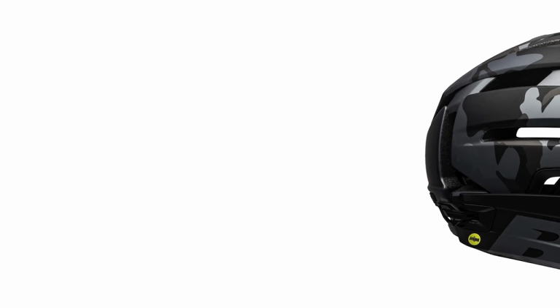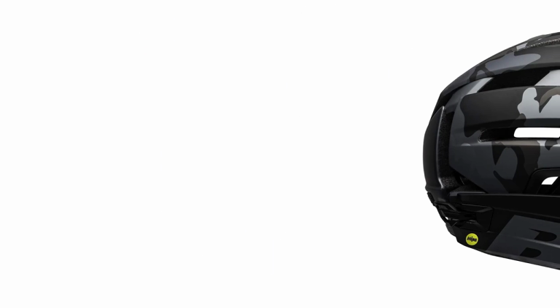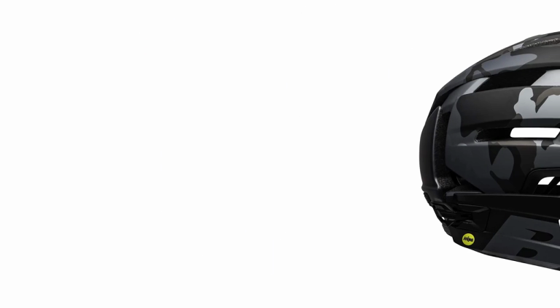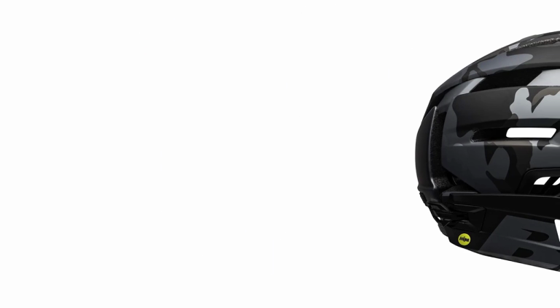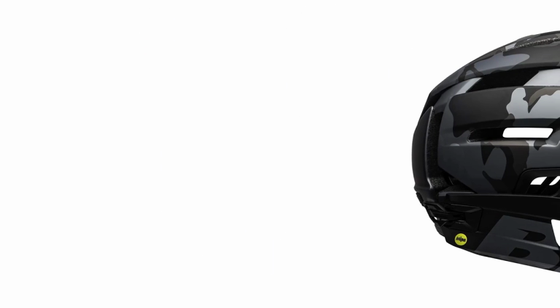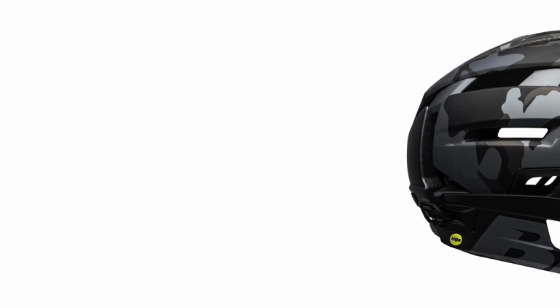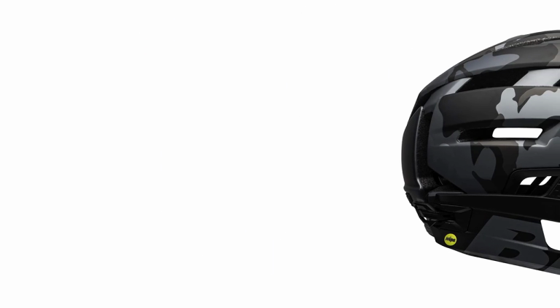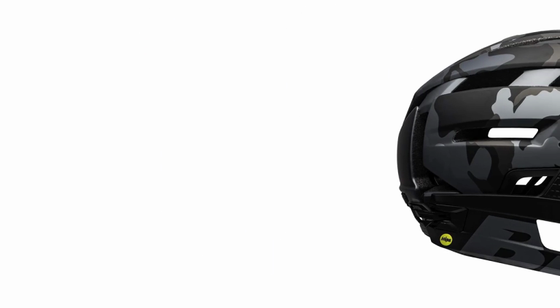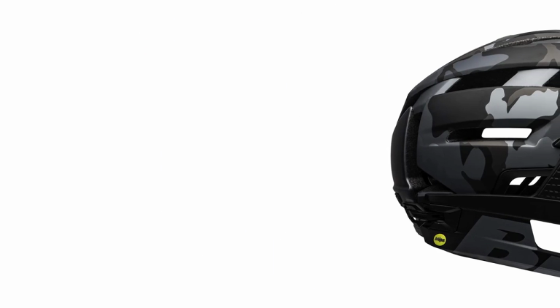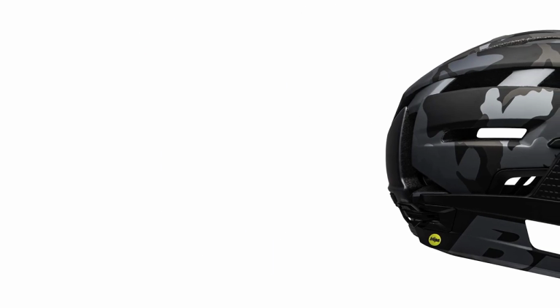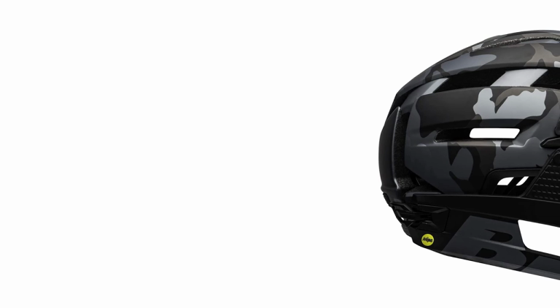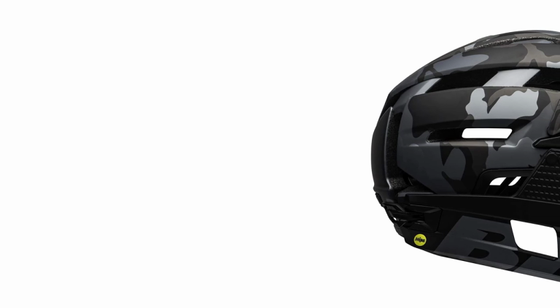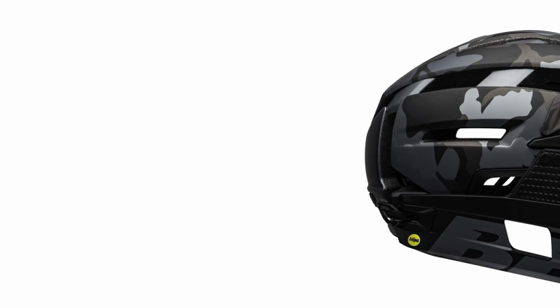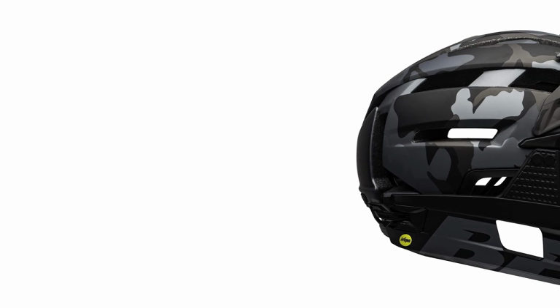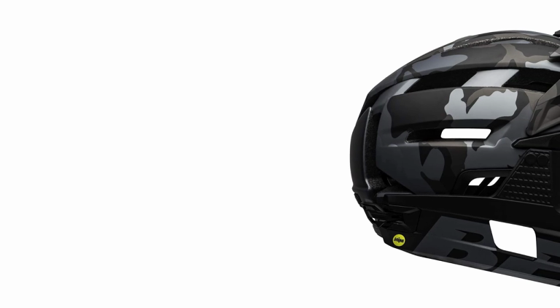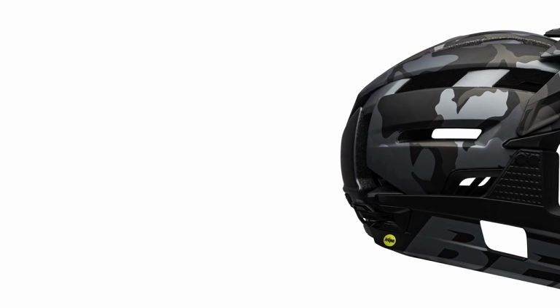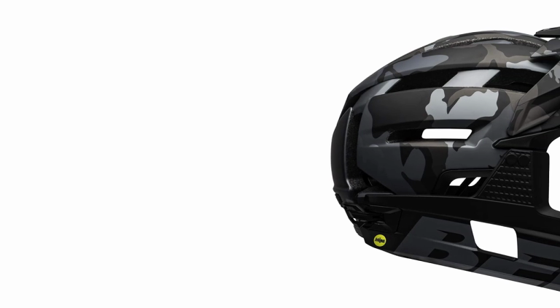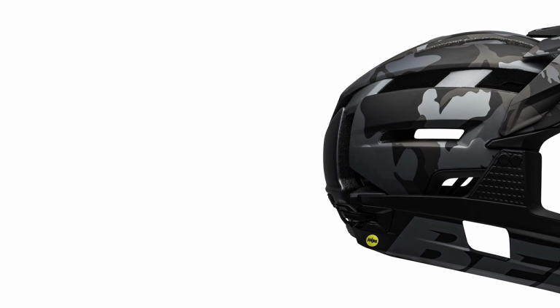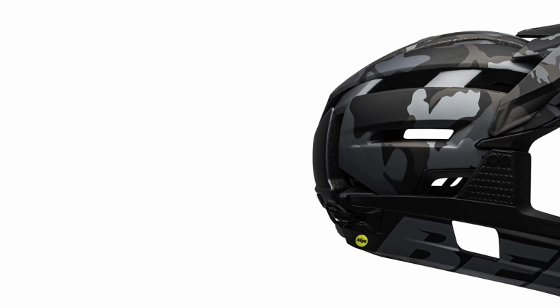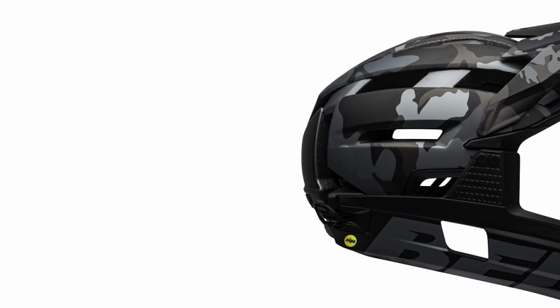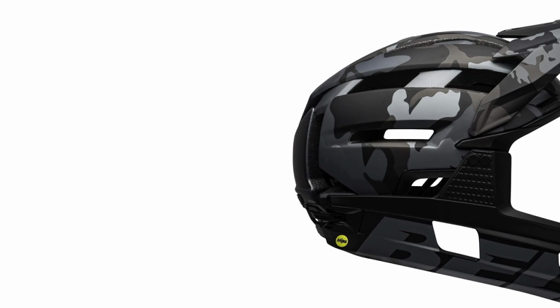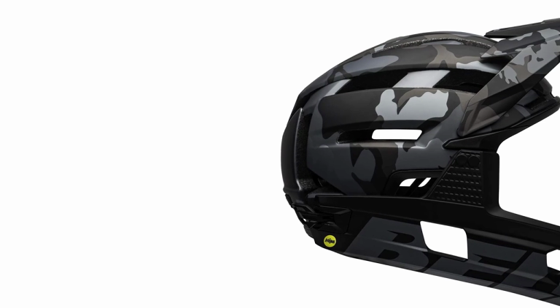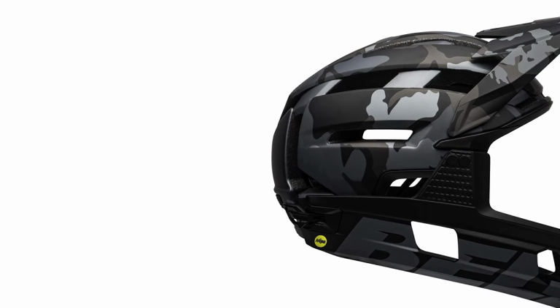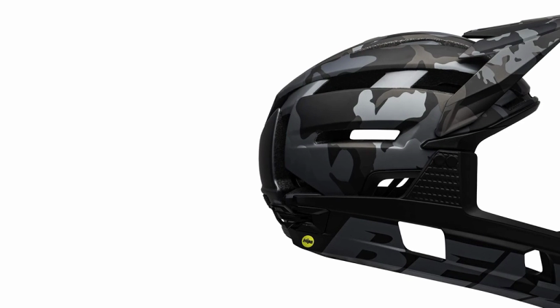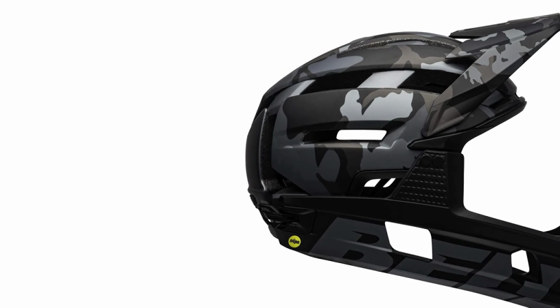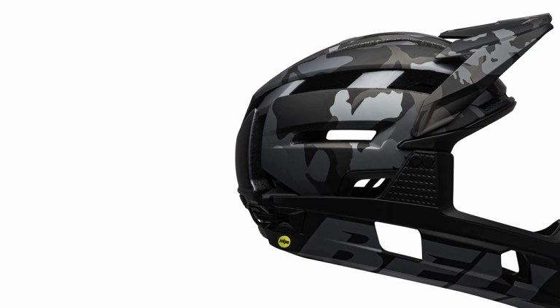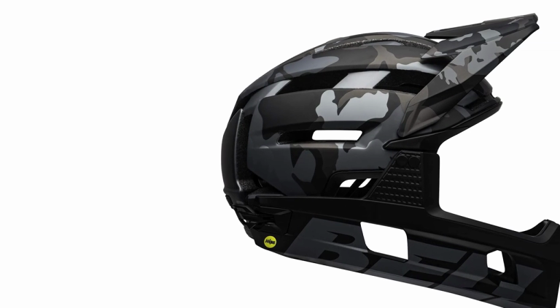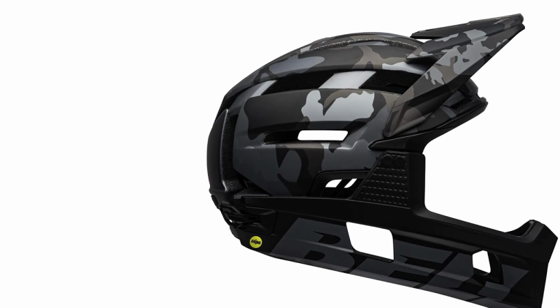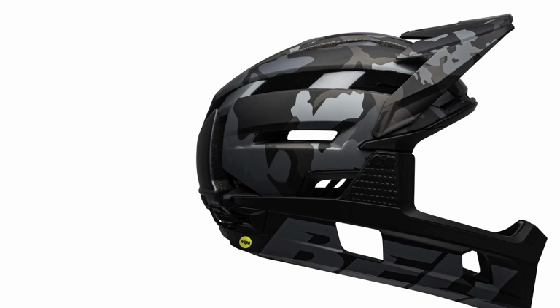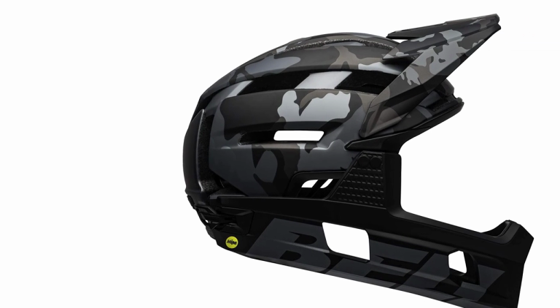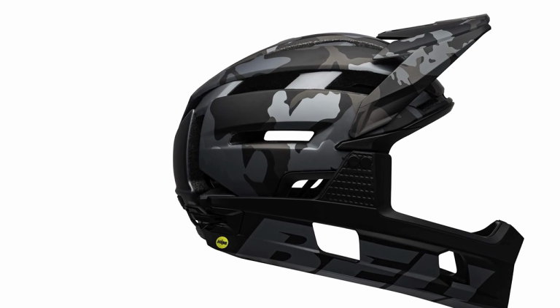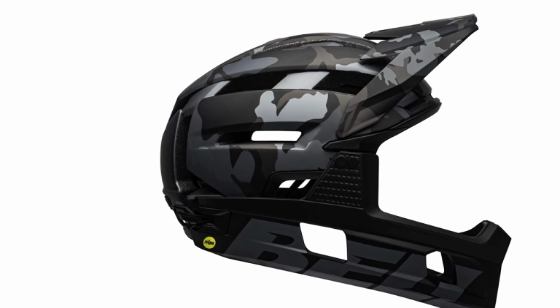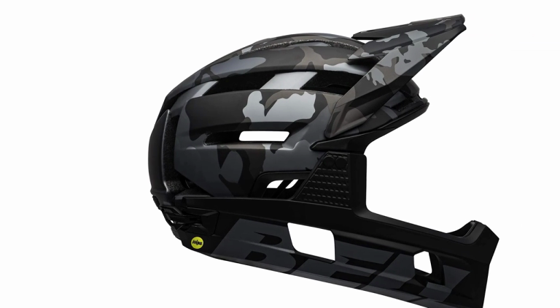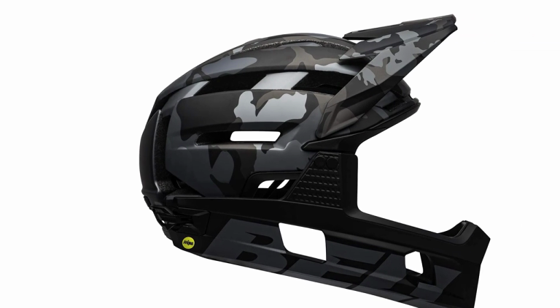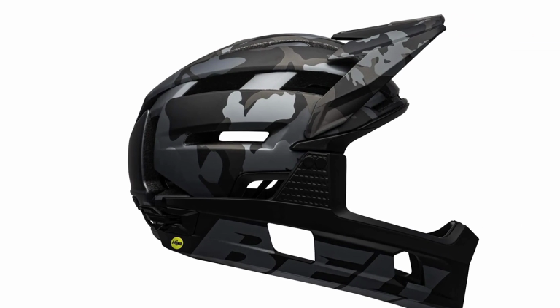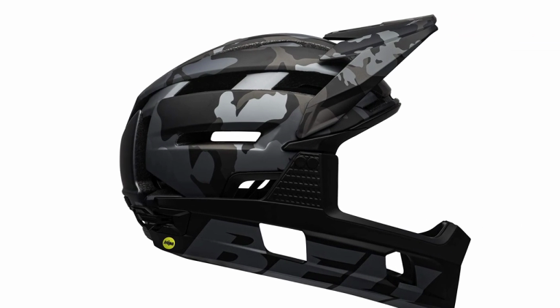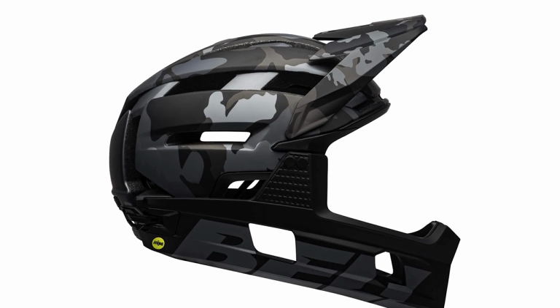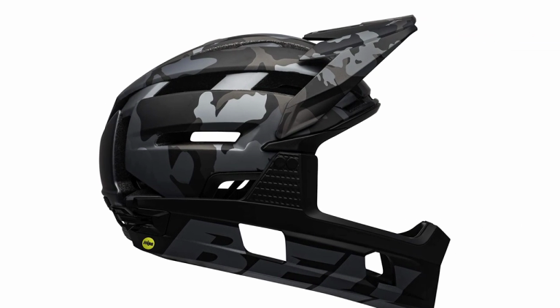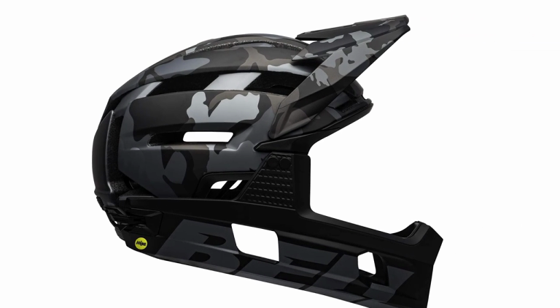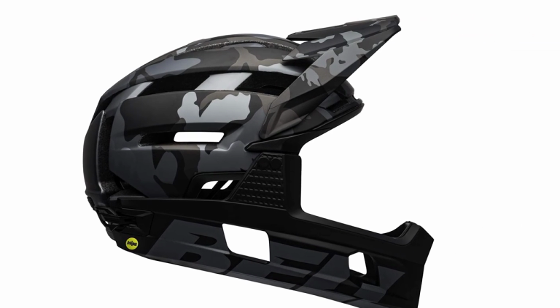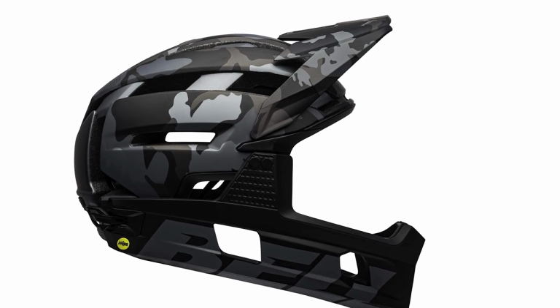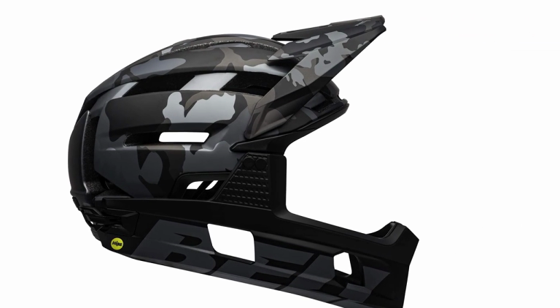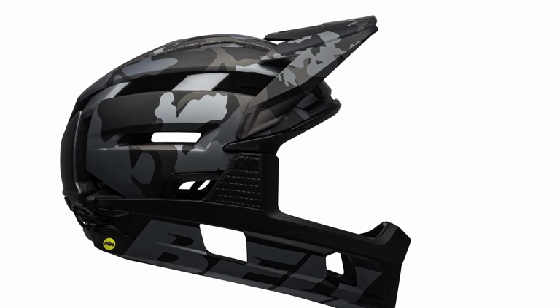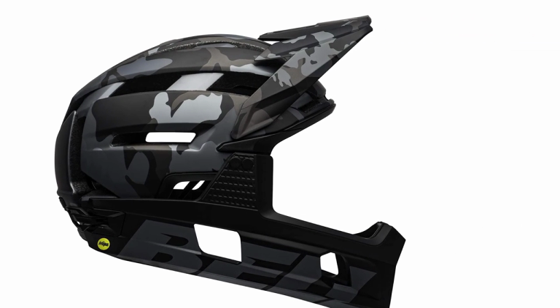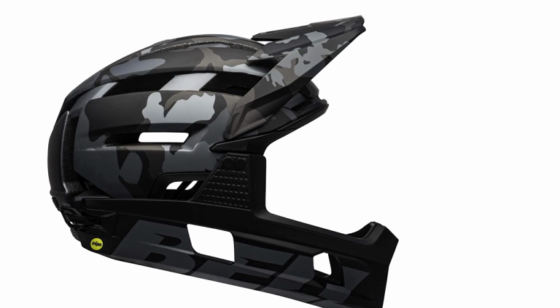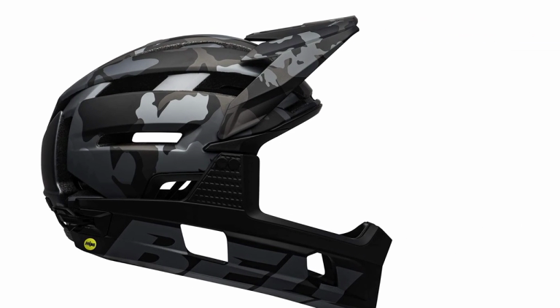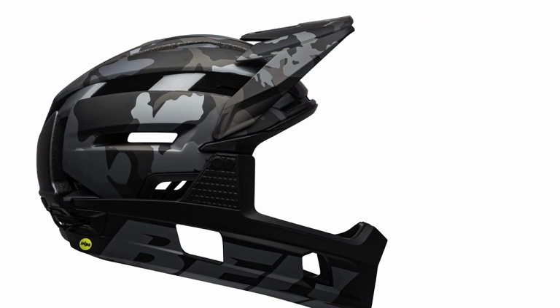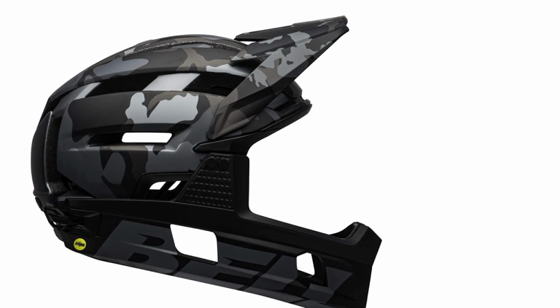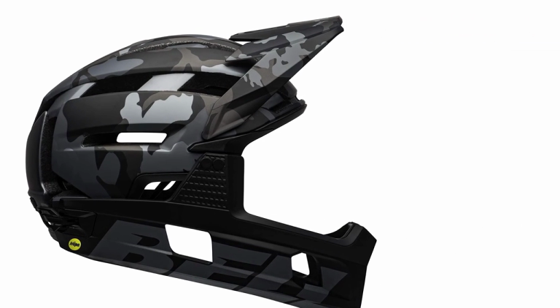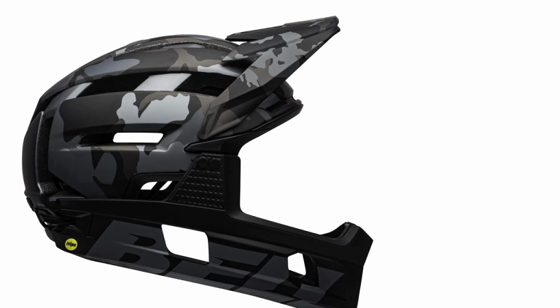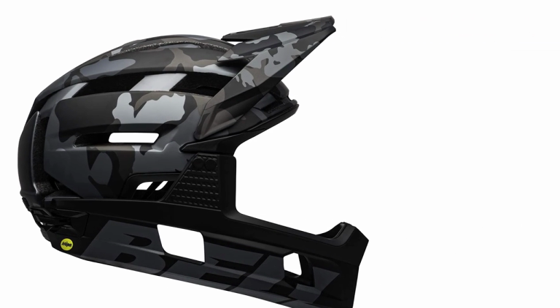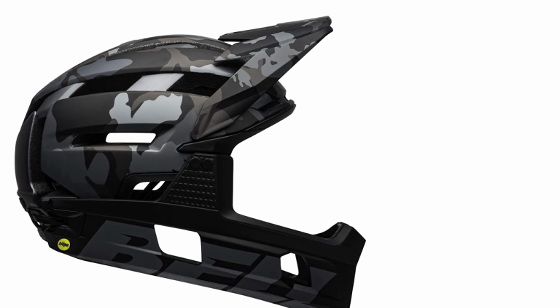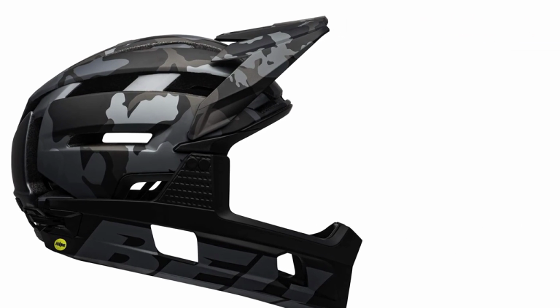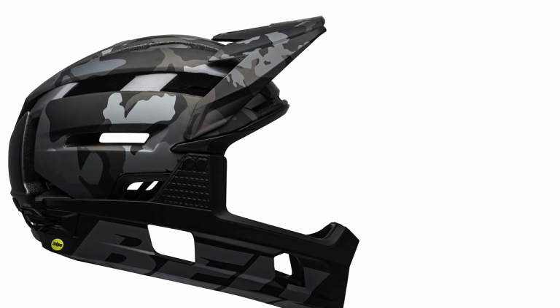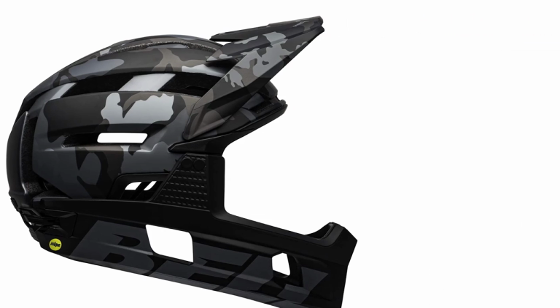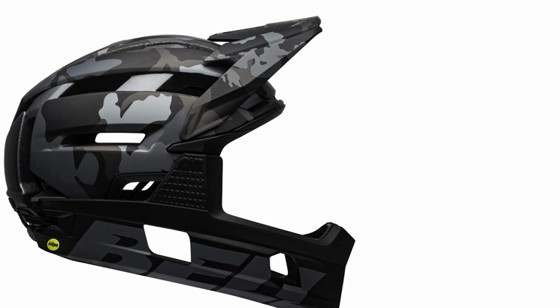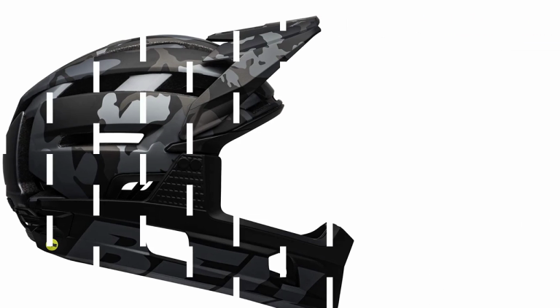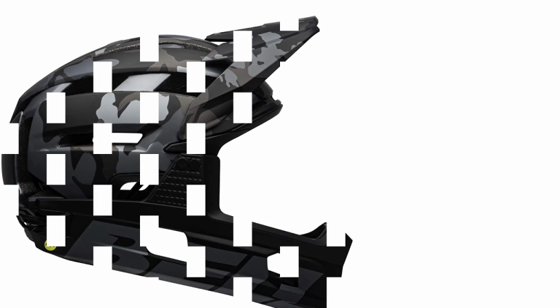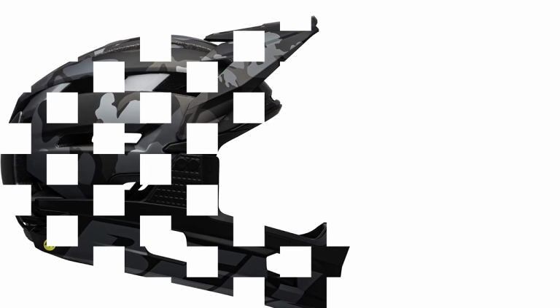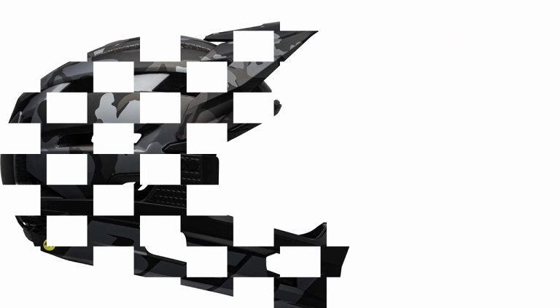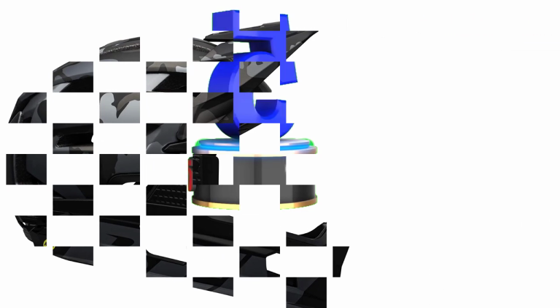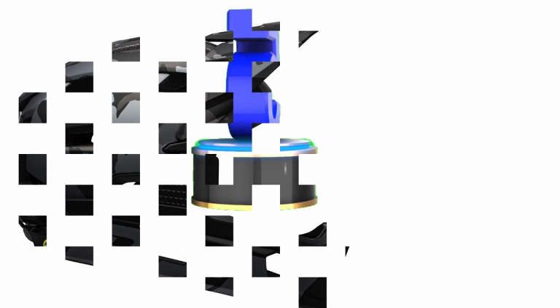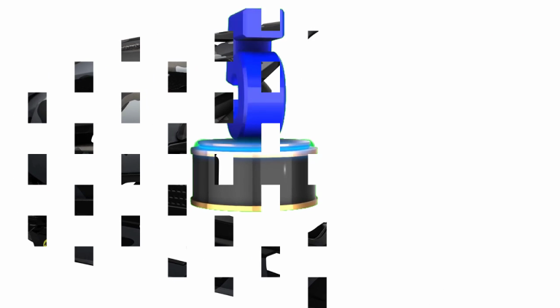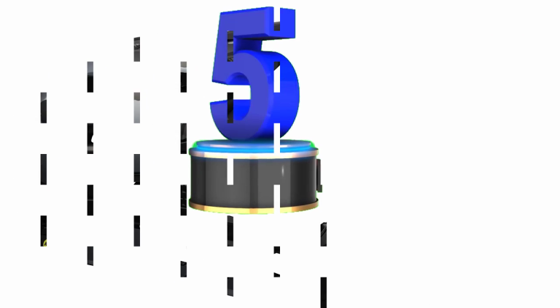Last week my neighbor crashed into a rock from six feet height while wearing this helmet. He did not get a single scratch on his head and face.